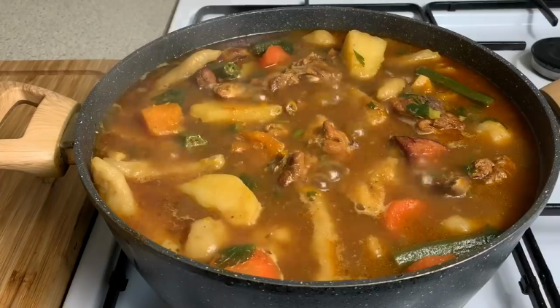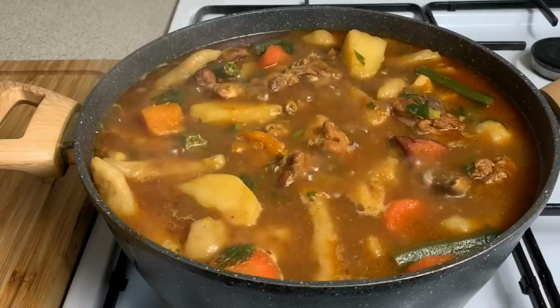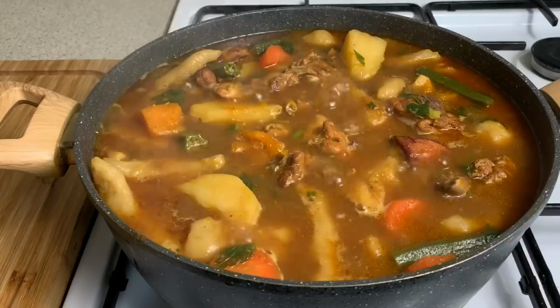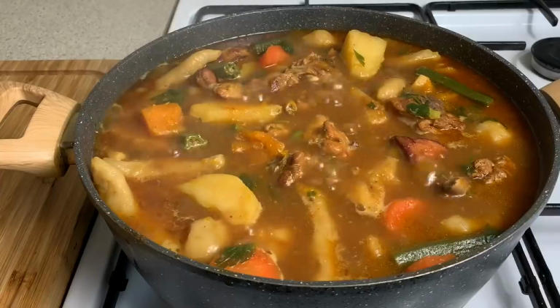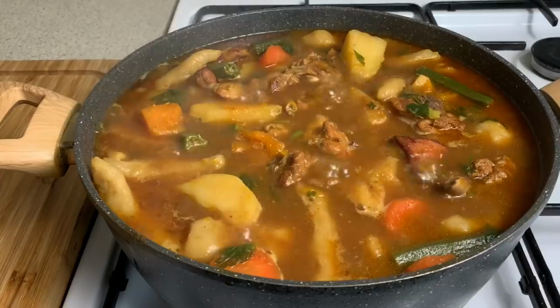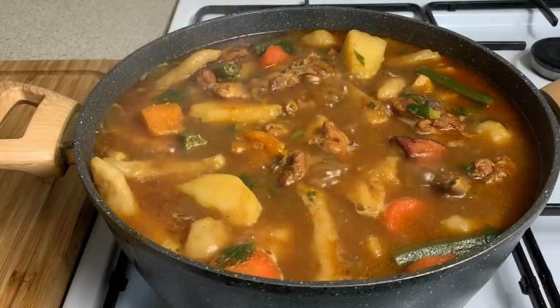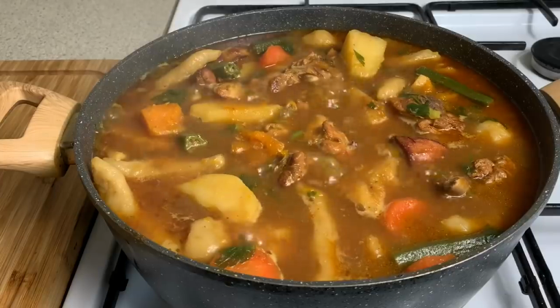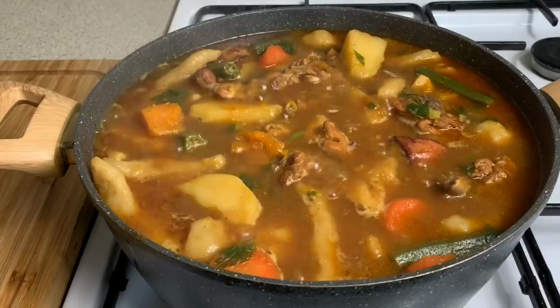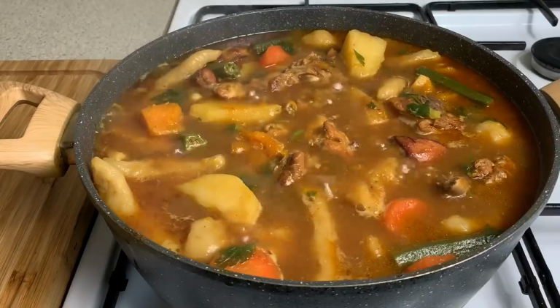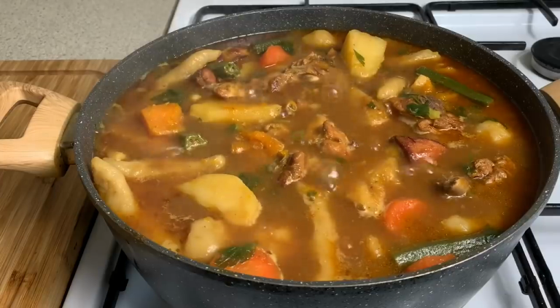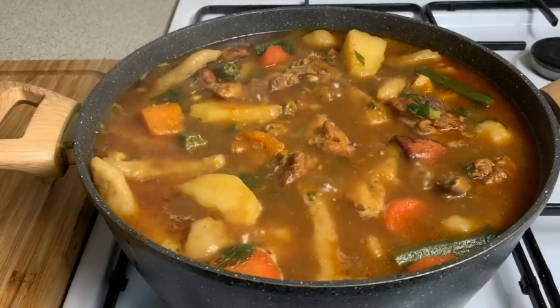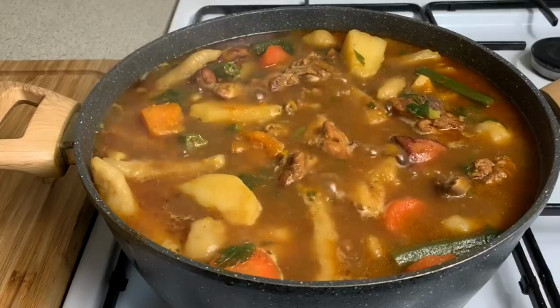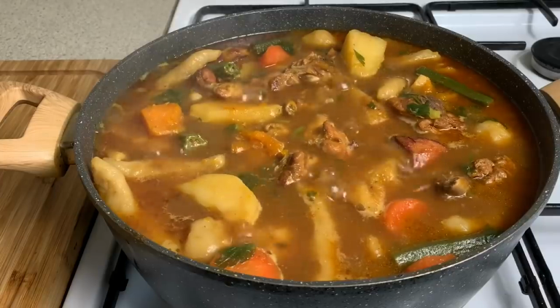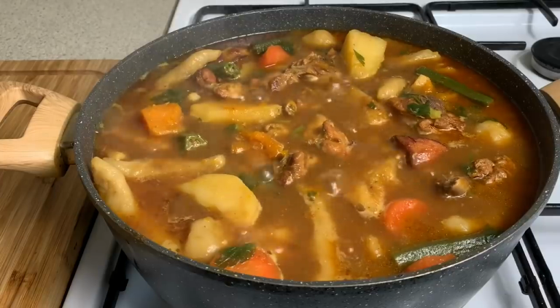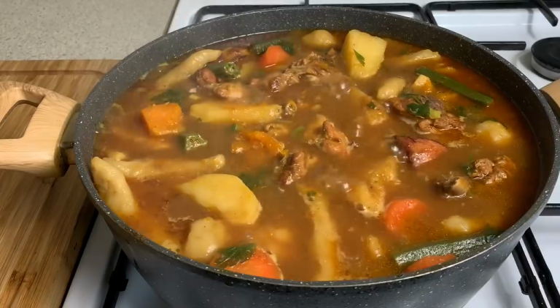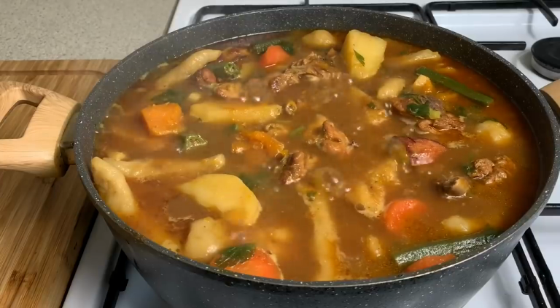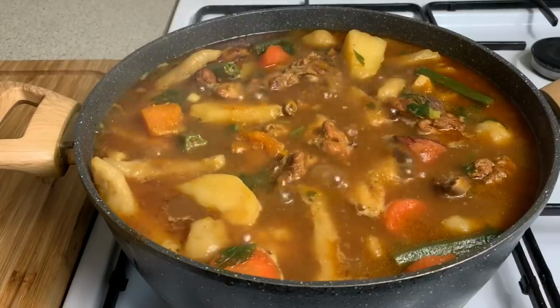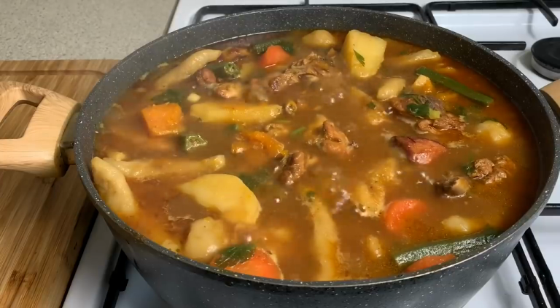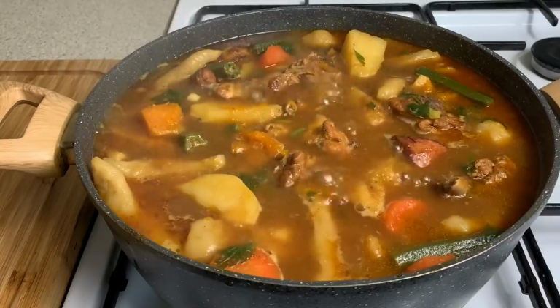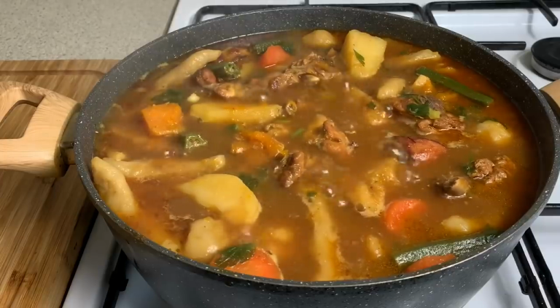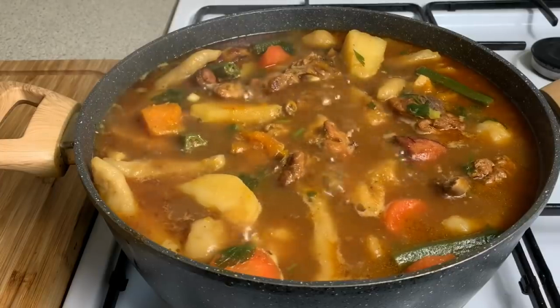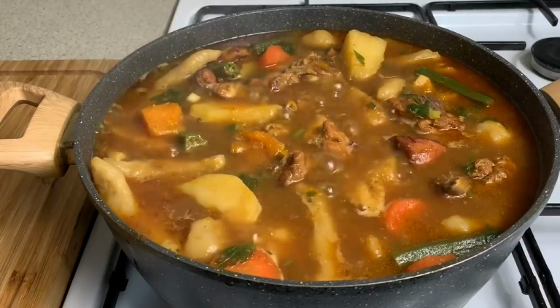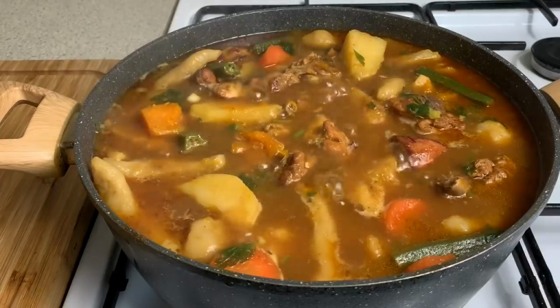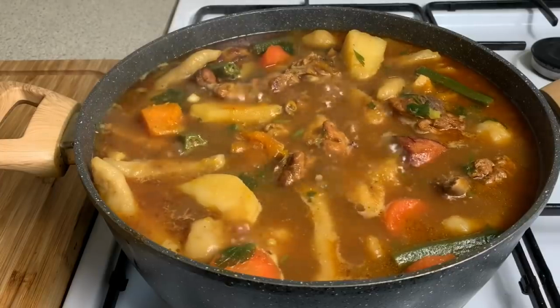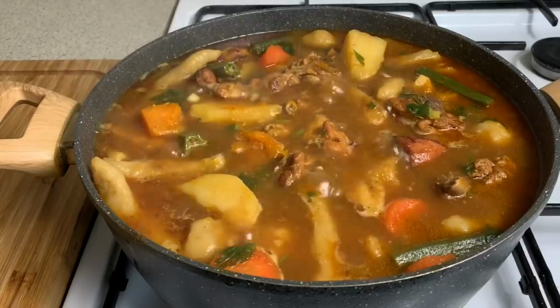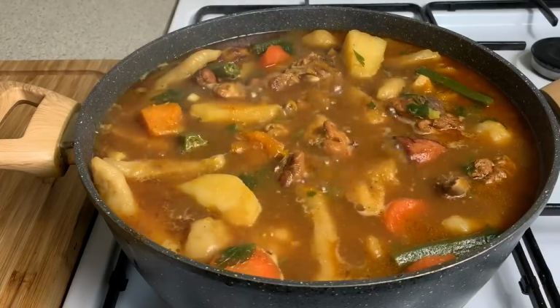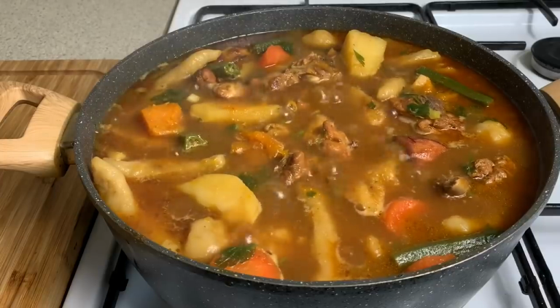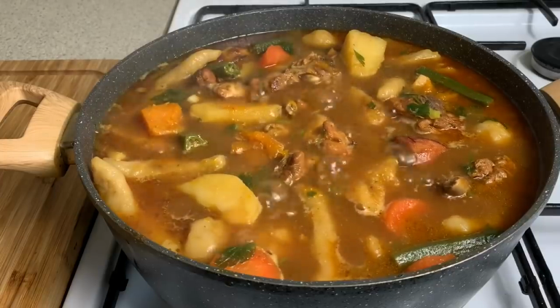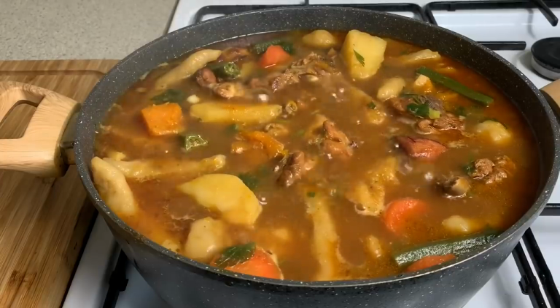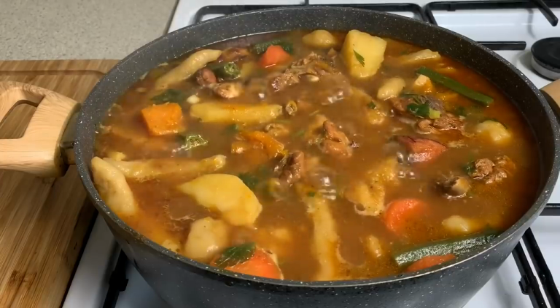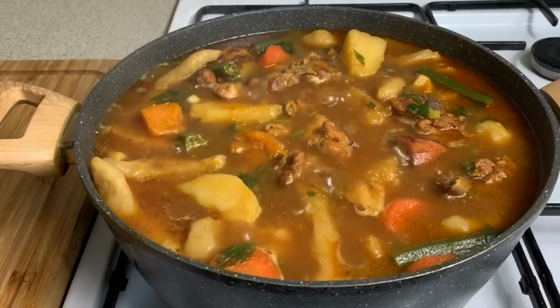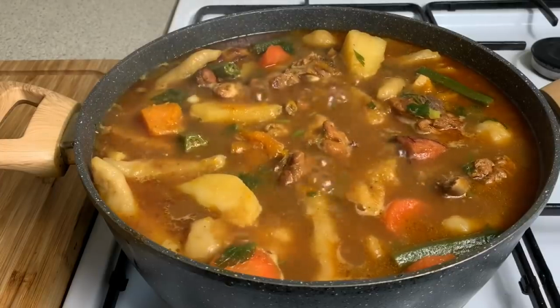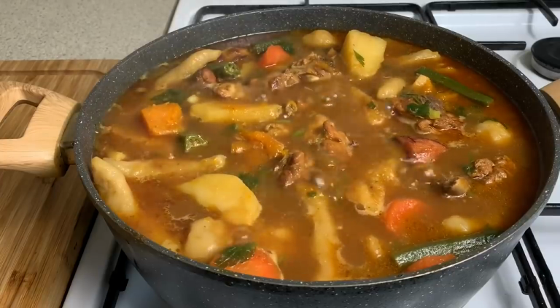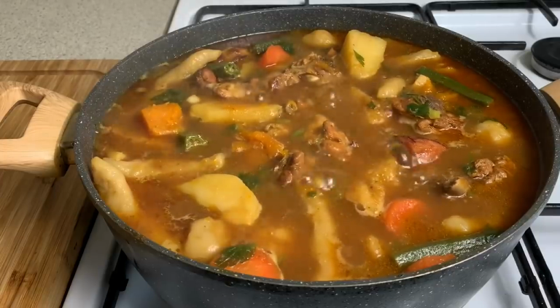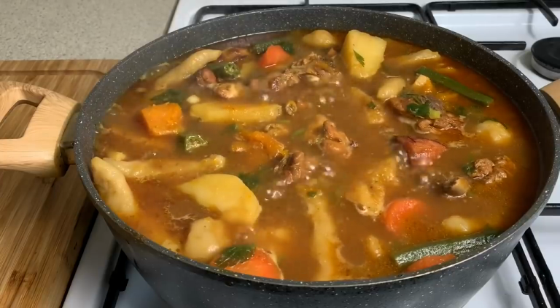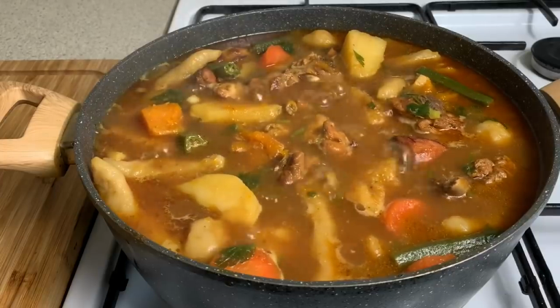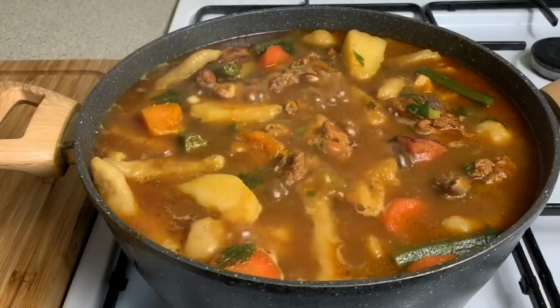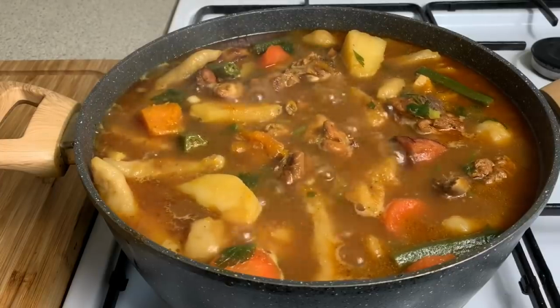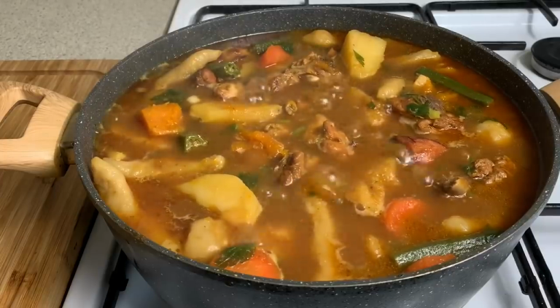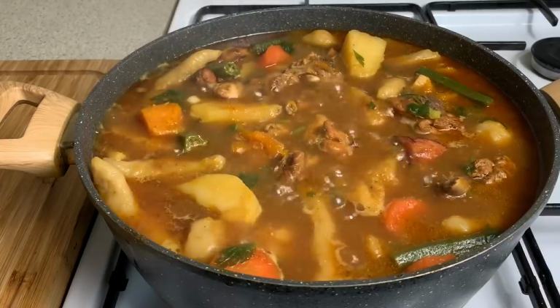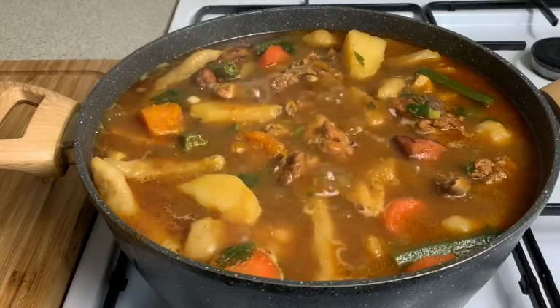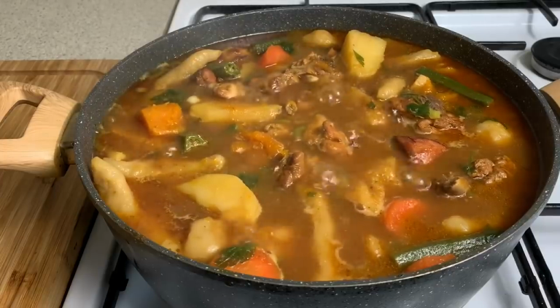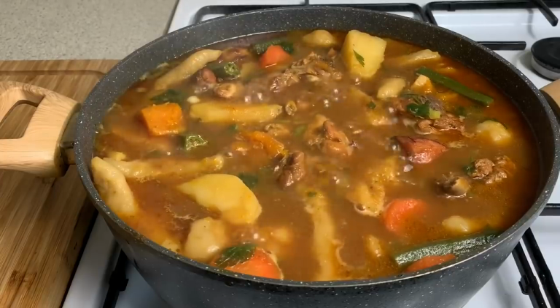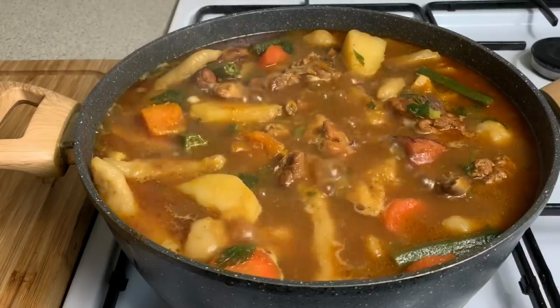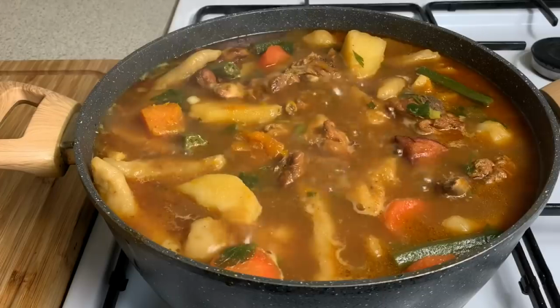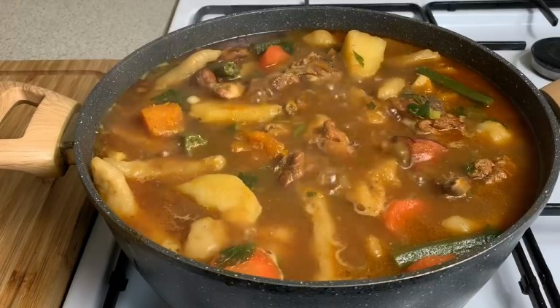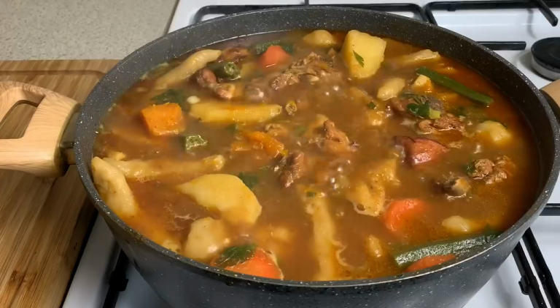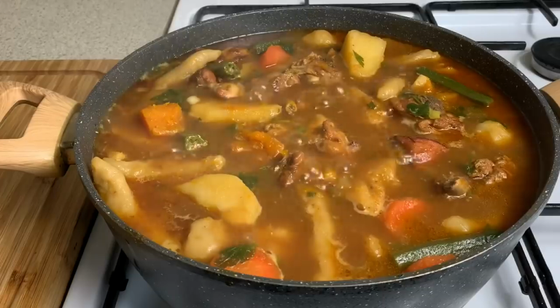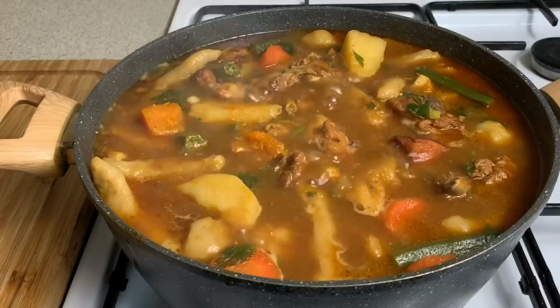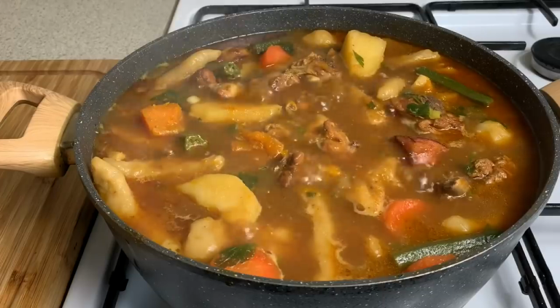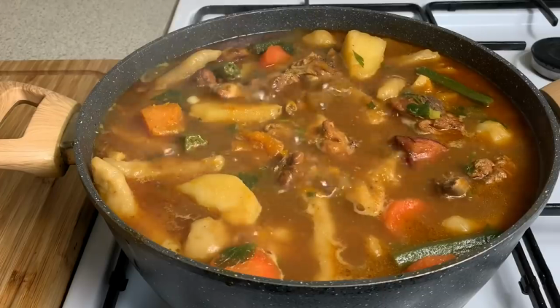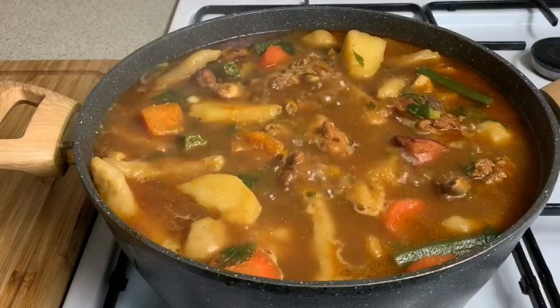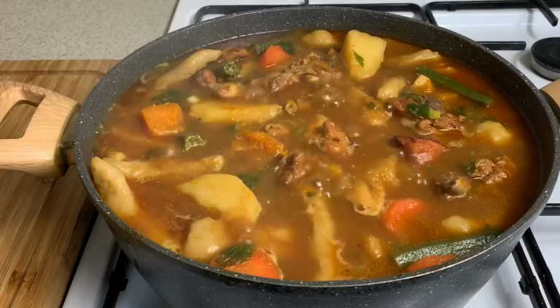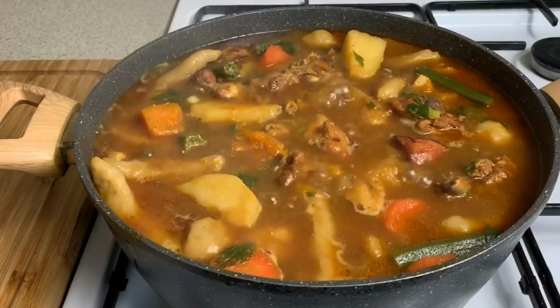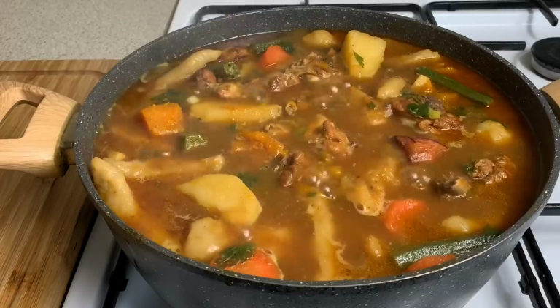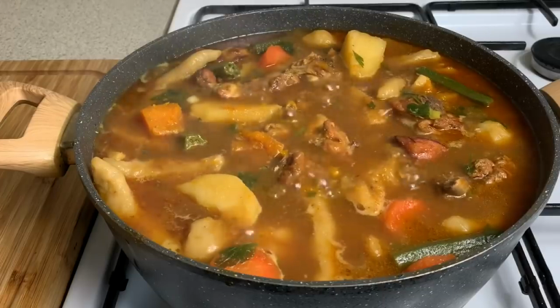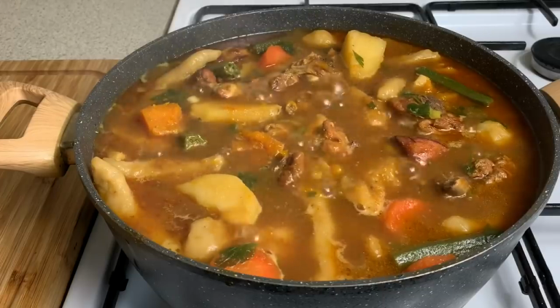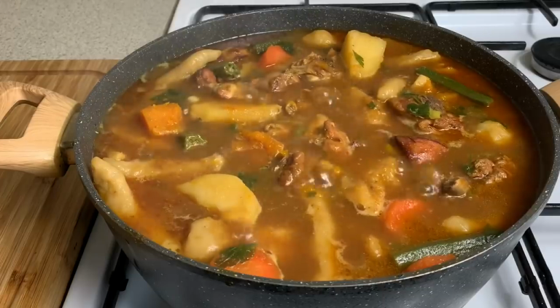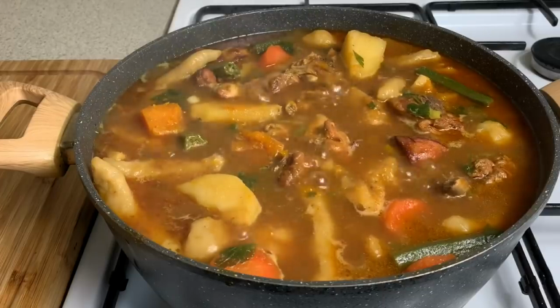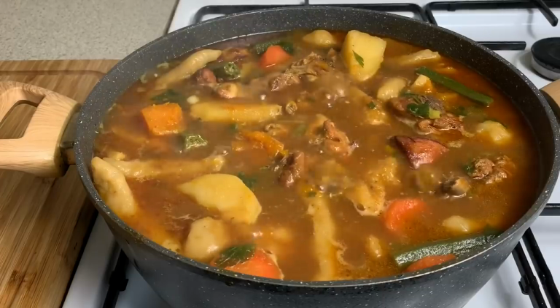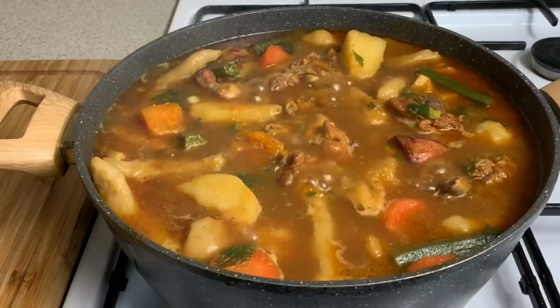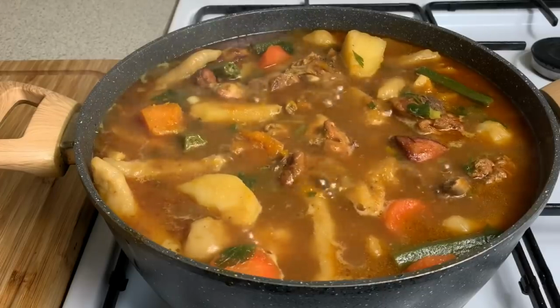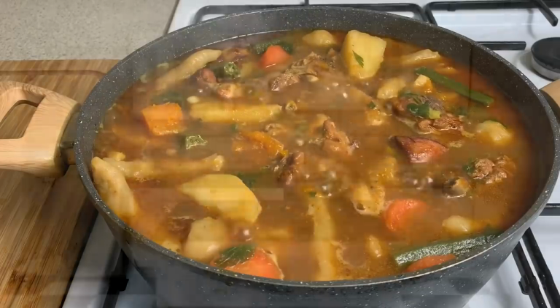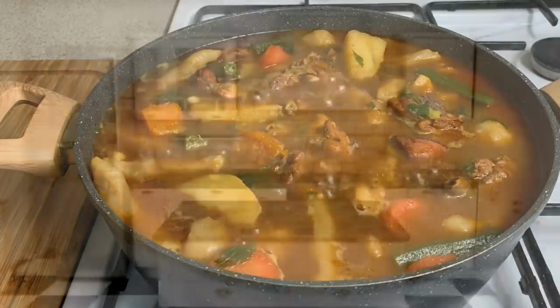Welcome back to my channel! Today I'm showing you how to make some brown stew chicken soup.